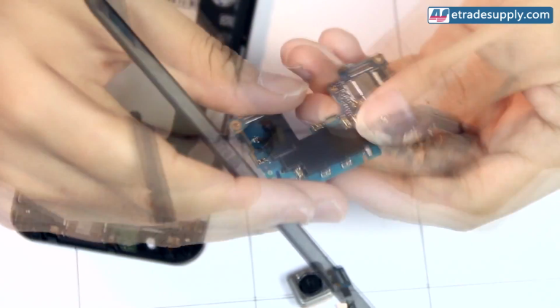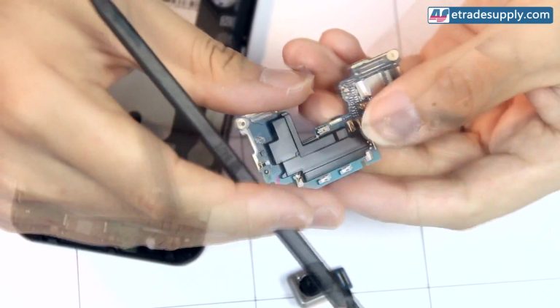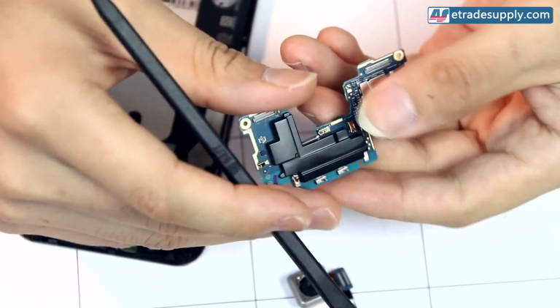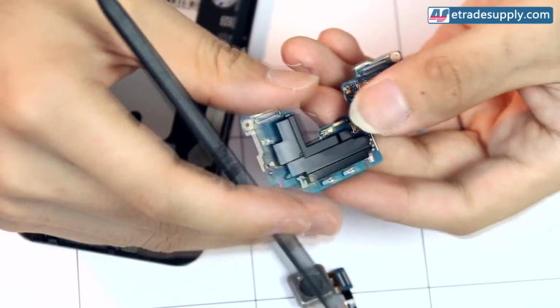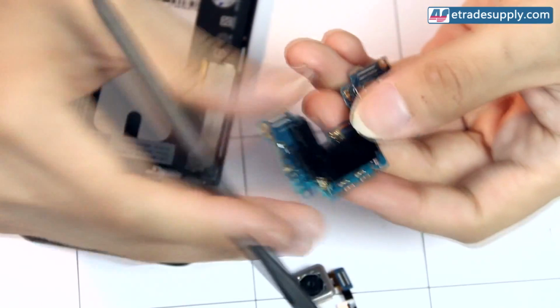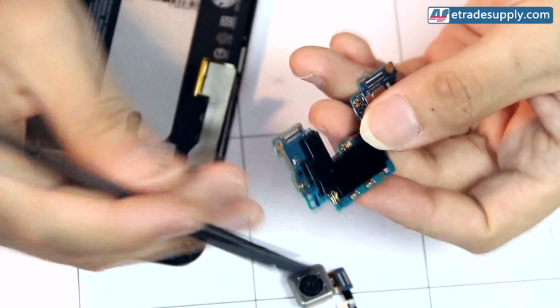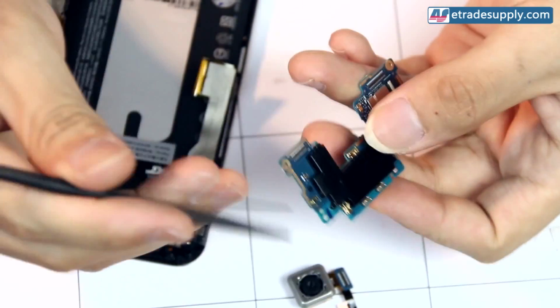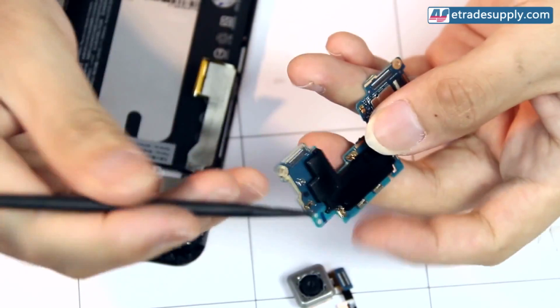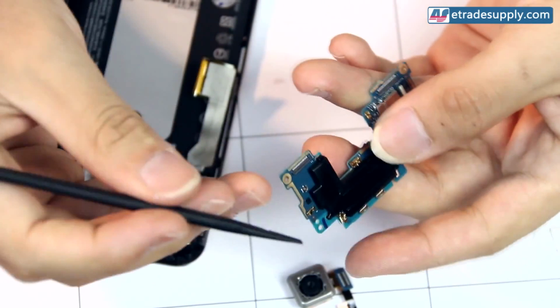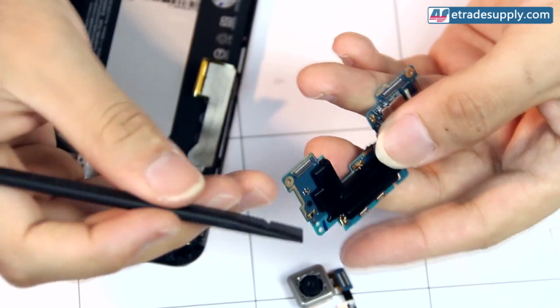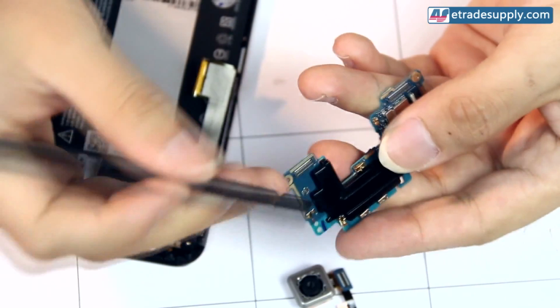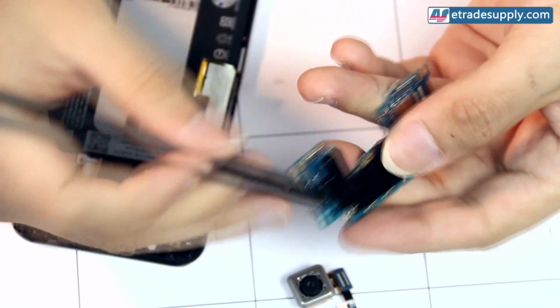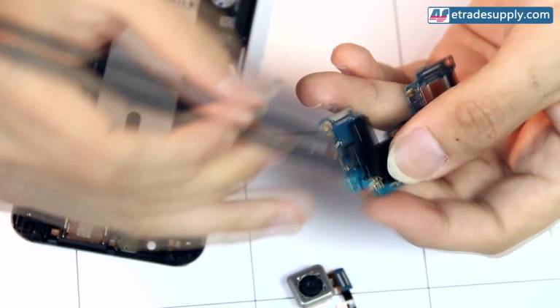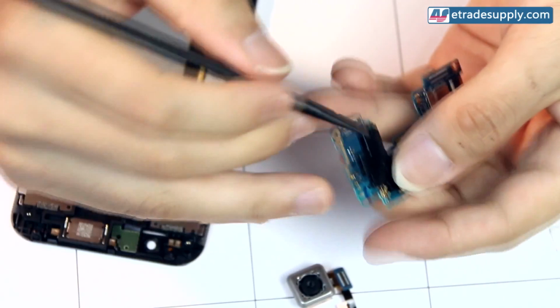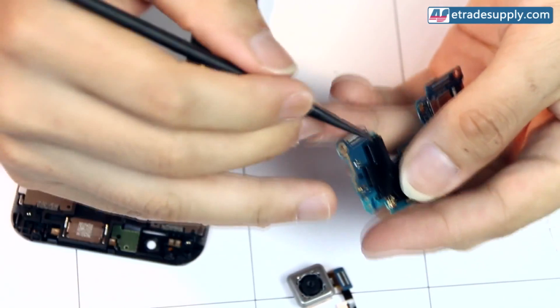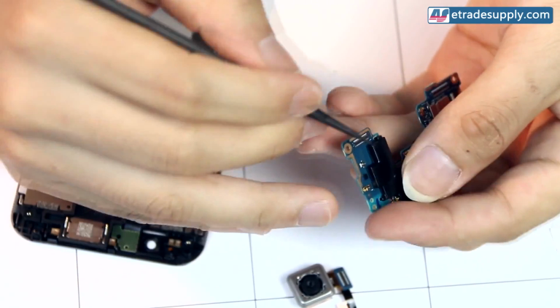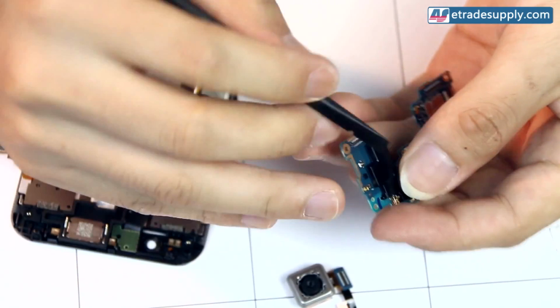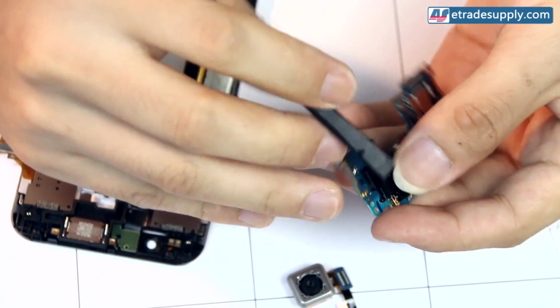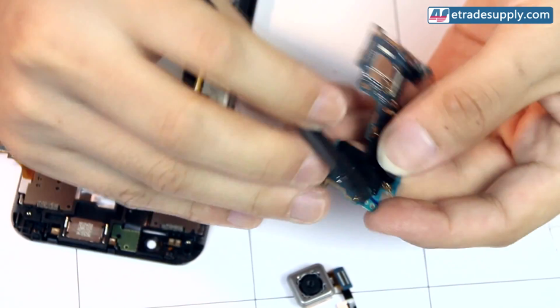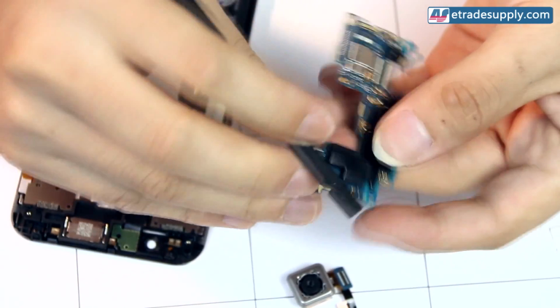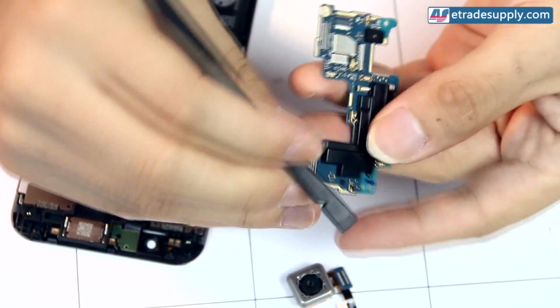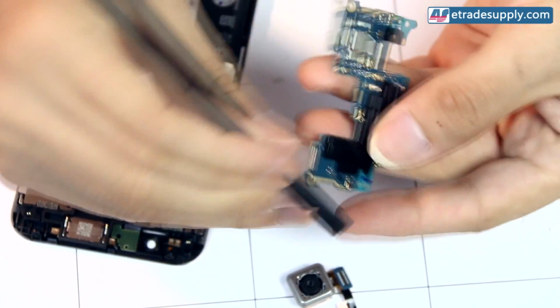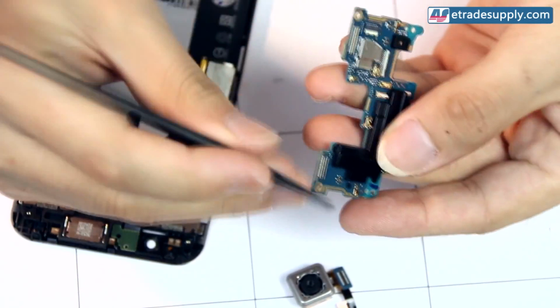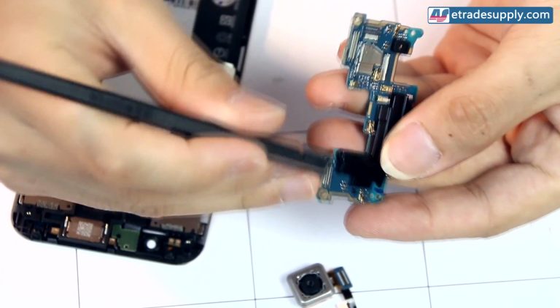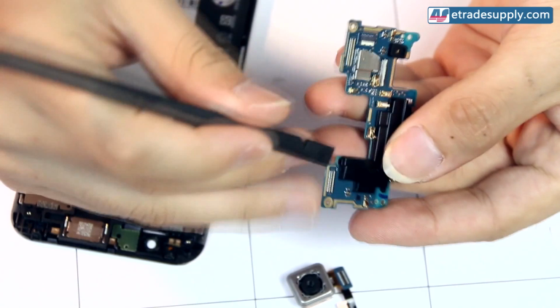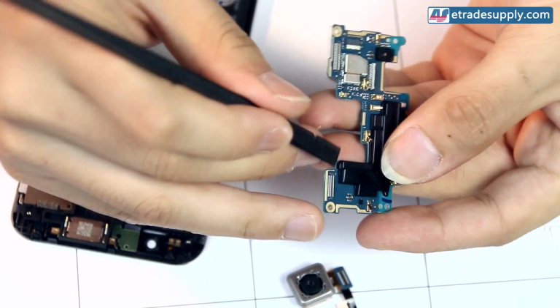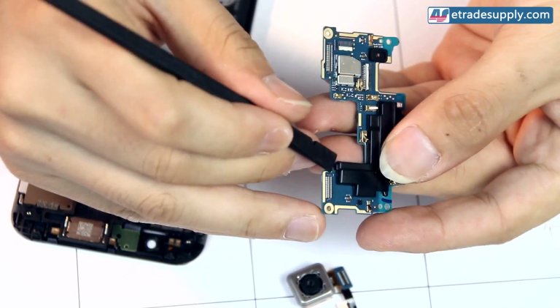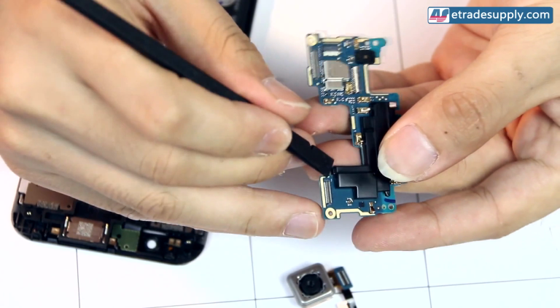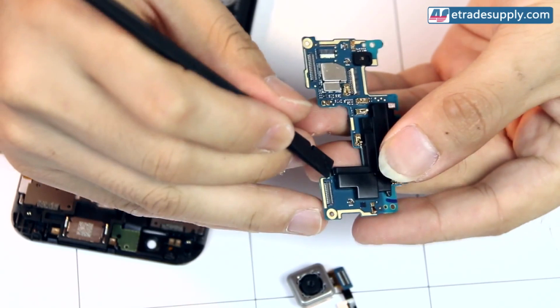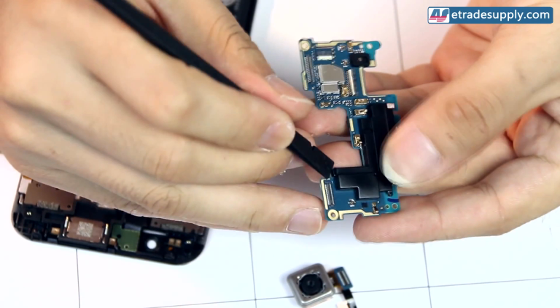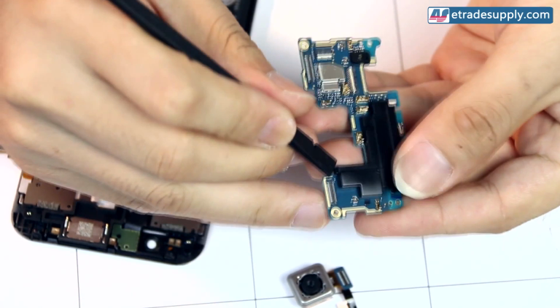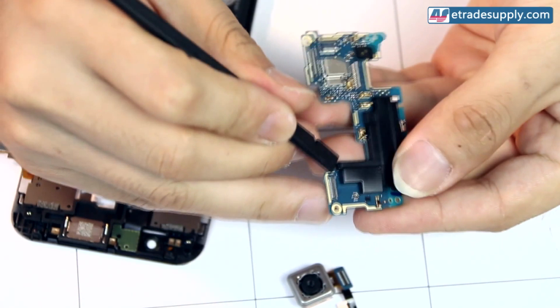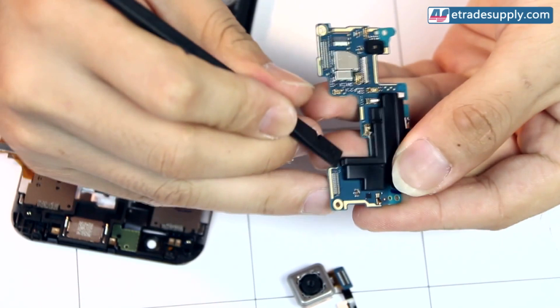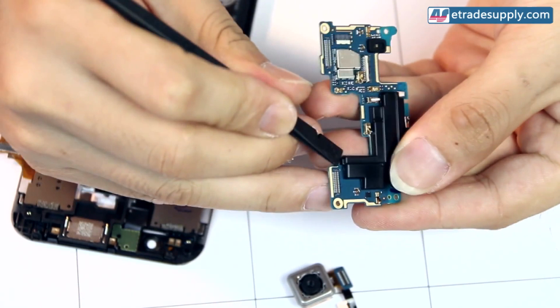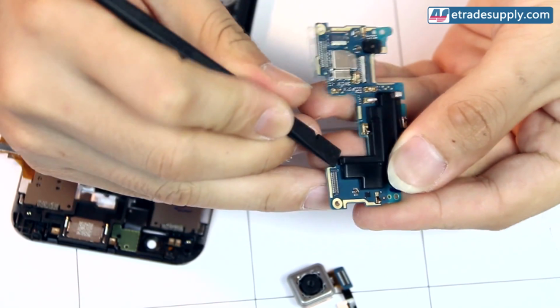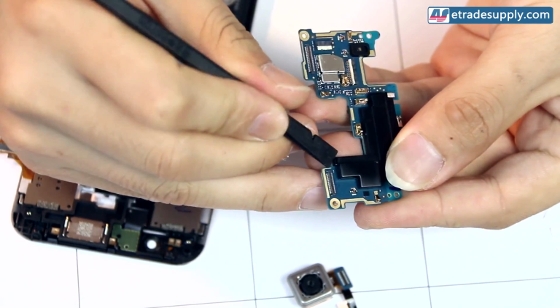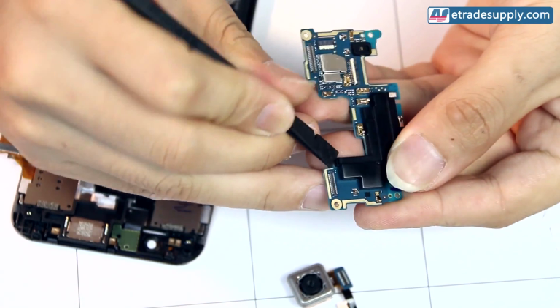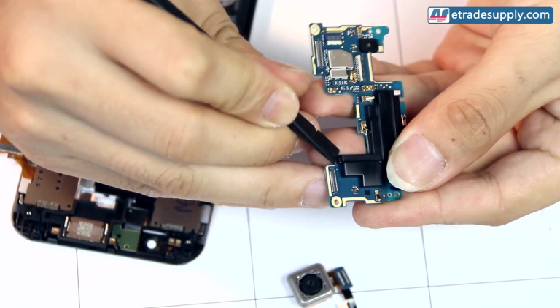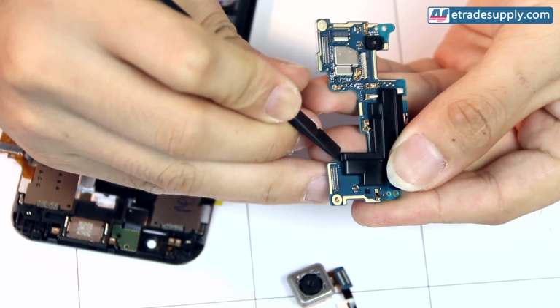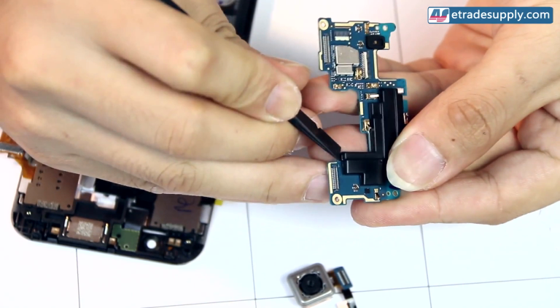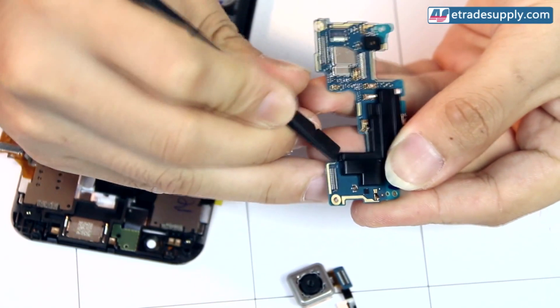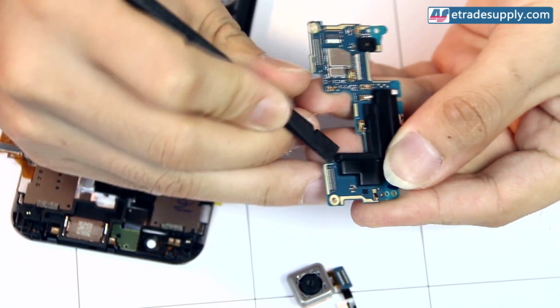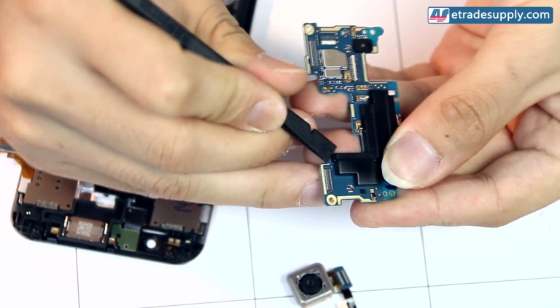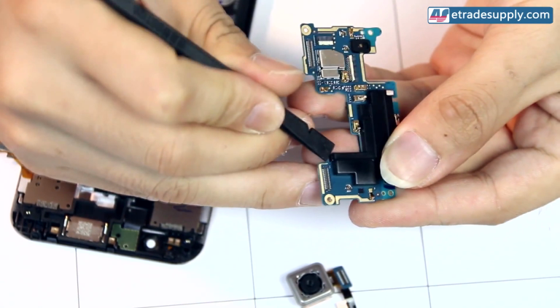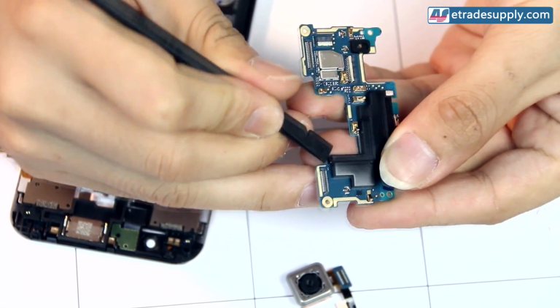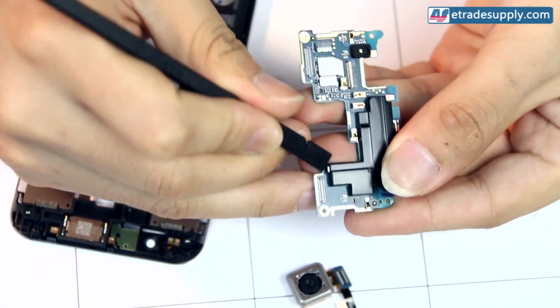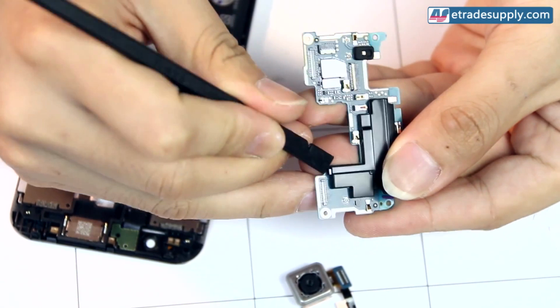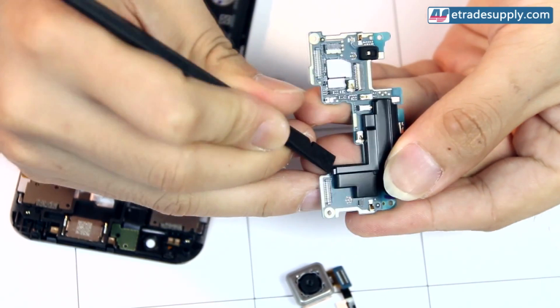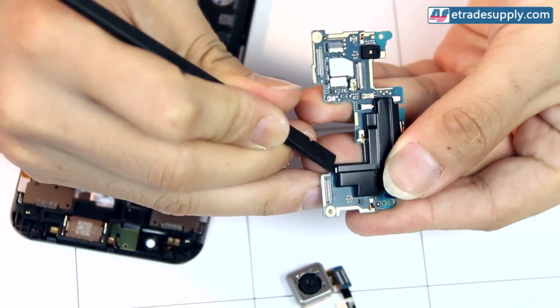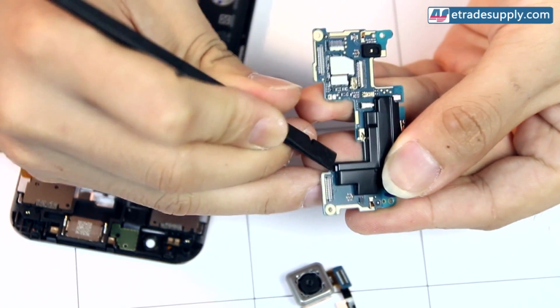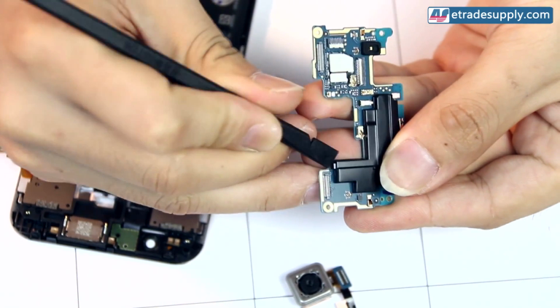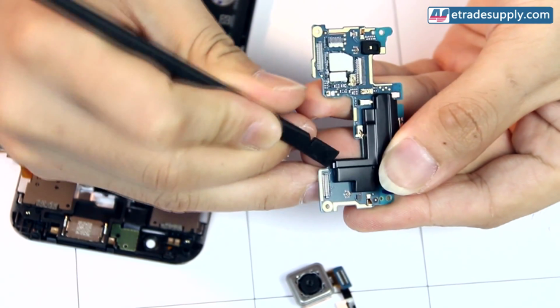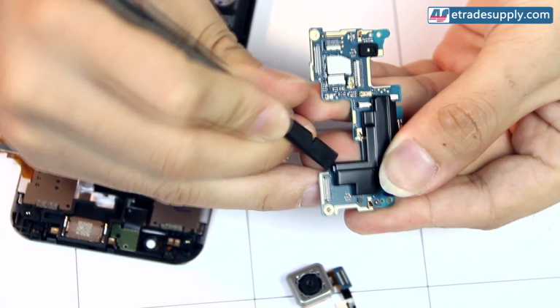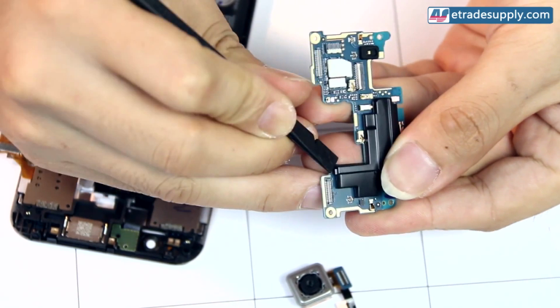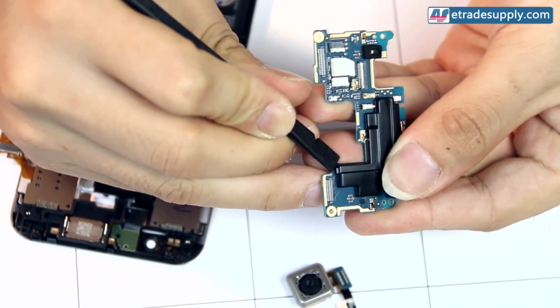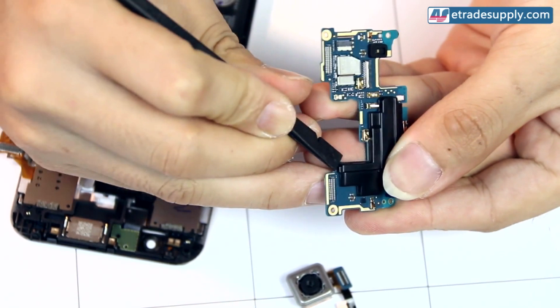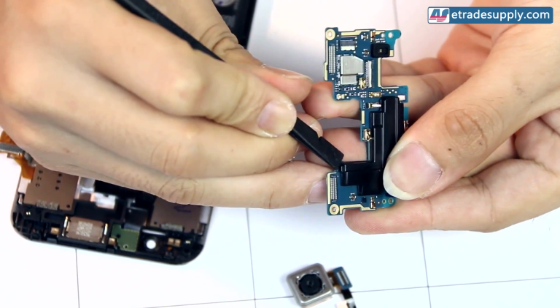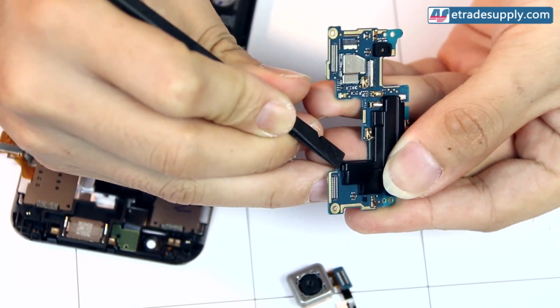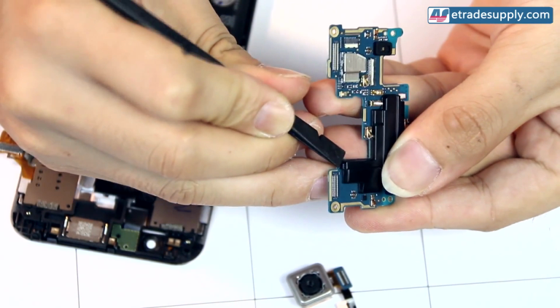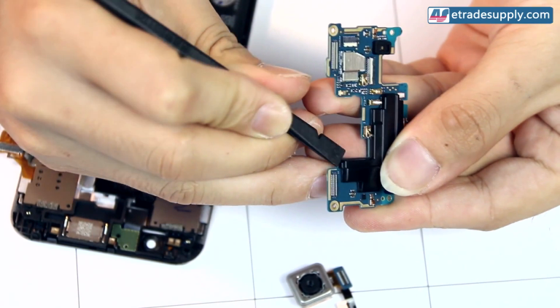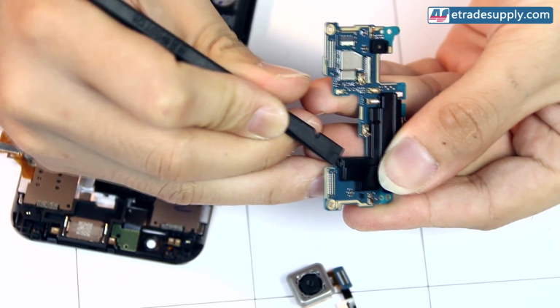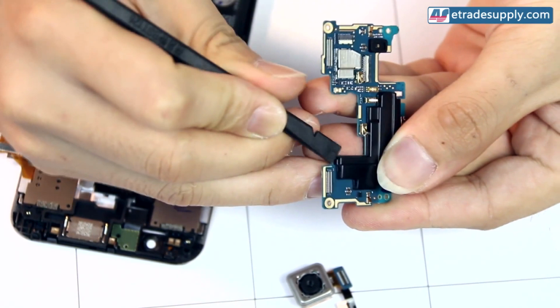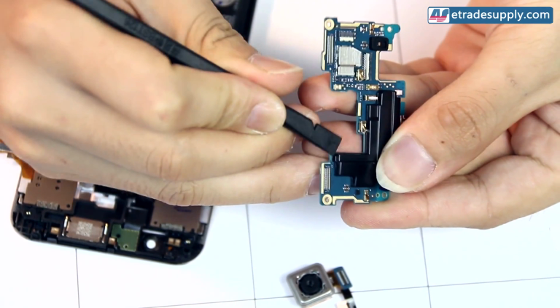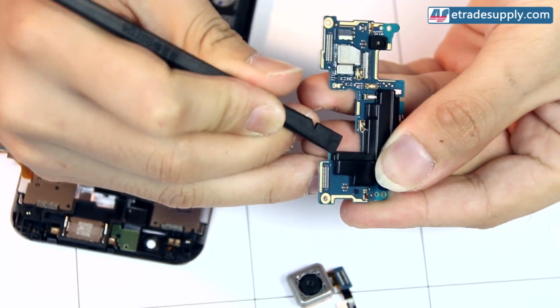On the back we'll remove this icy cover from the board — just slide your case opening tool in the gap and gently pry it off.